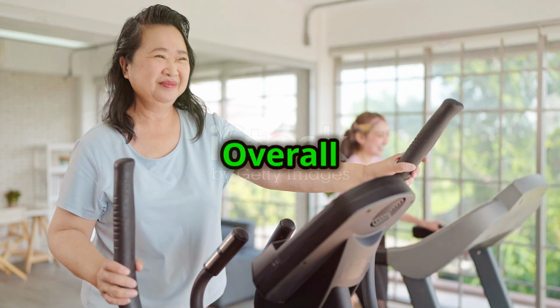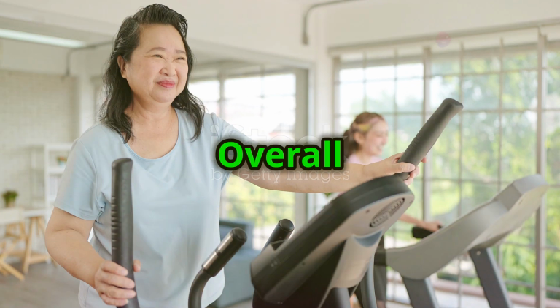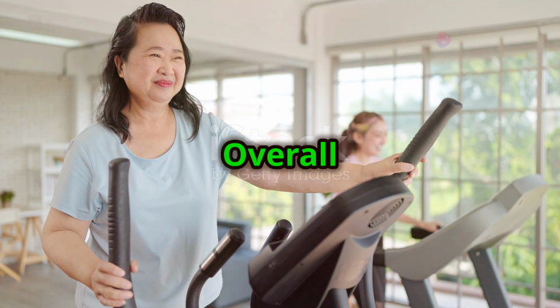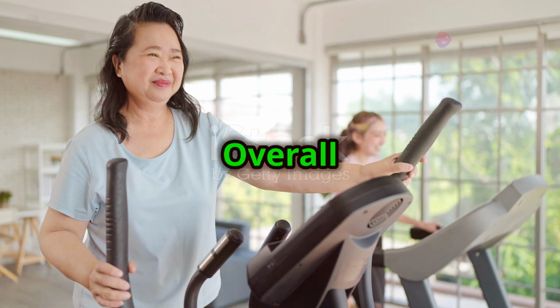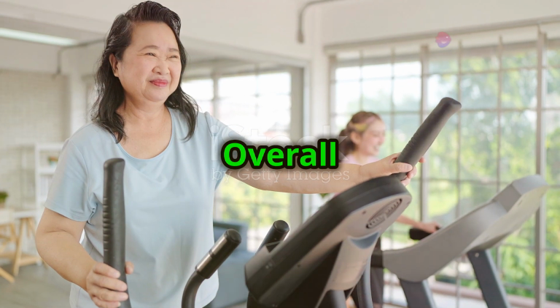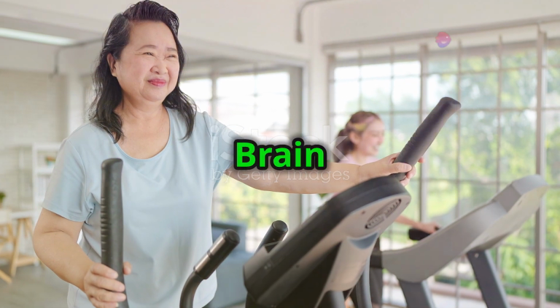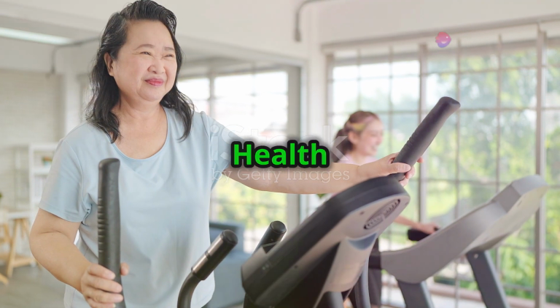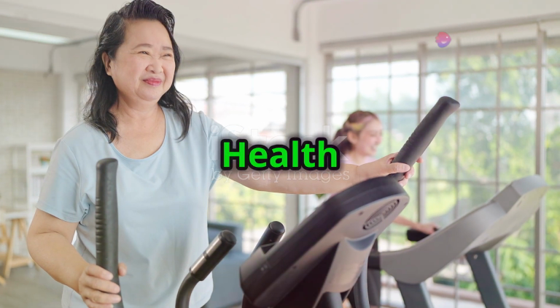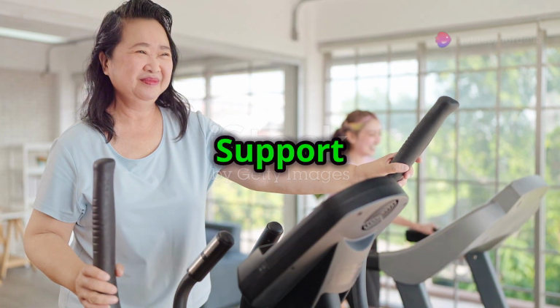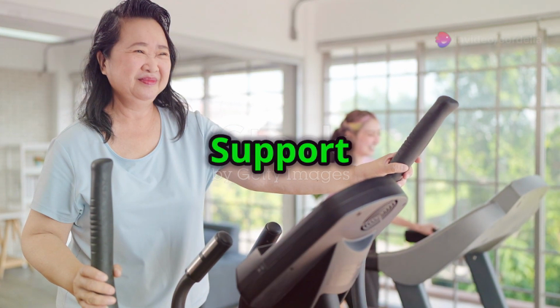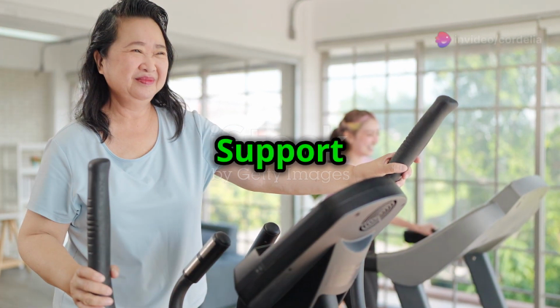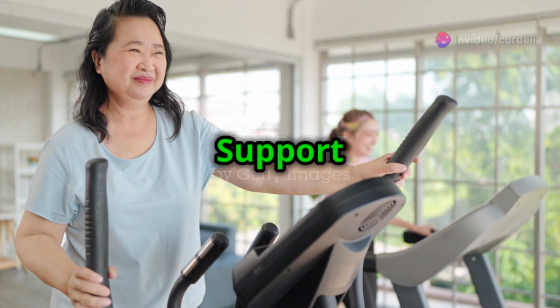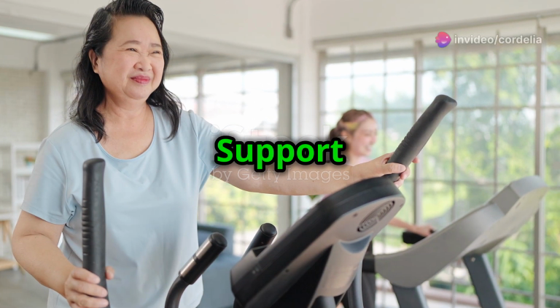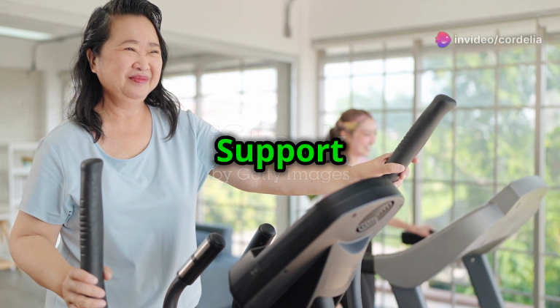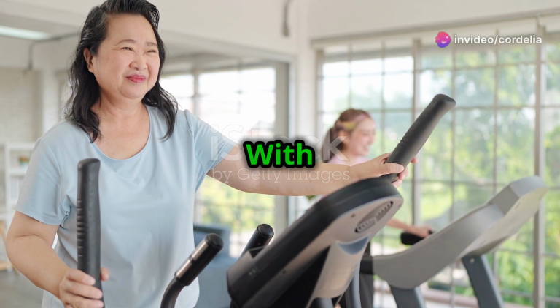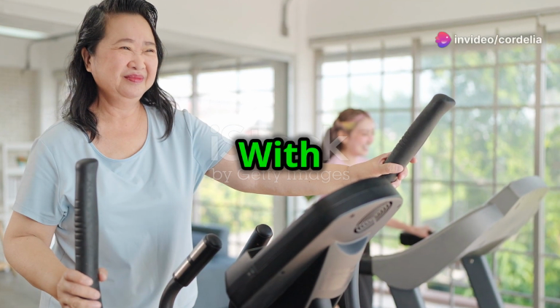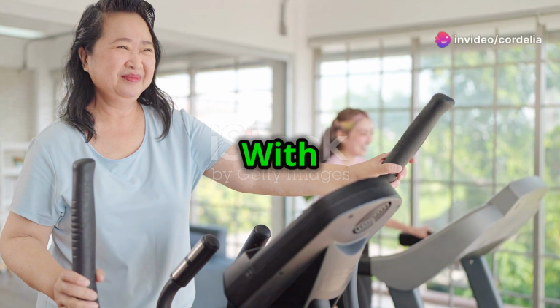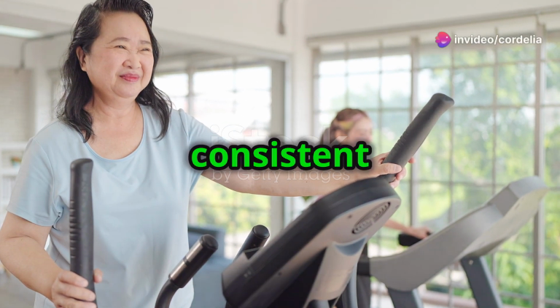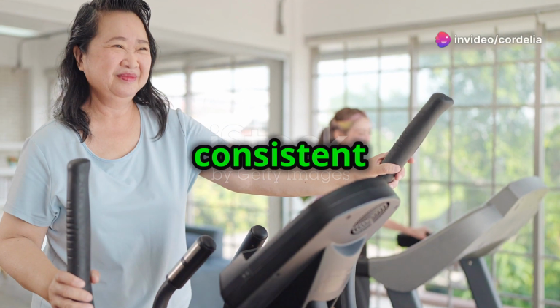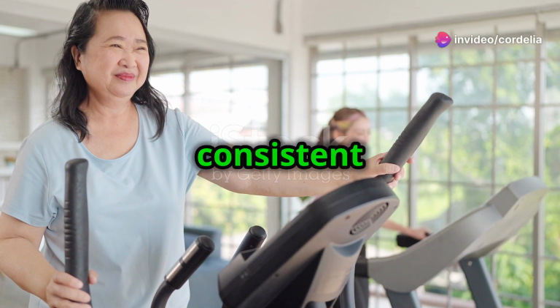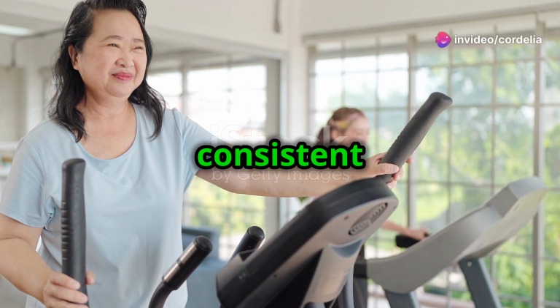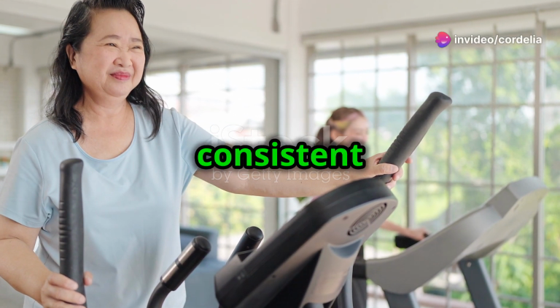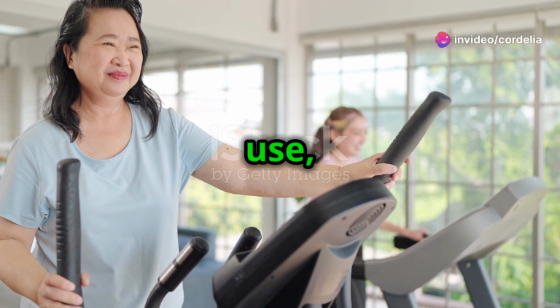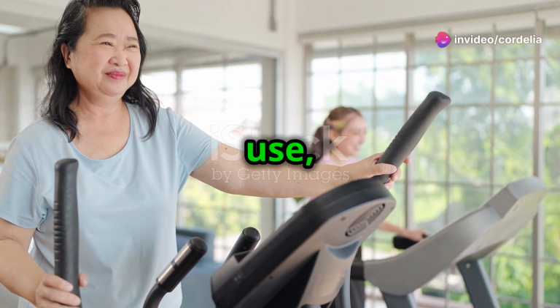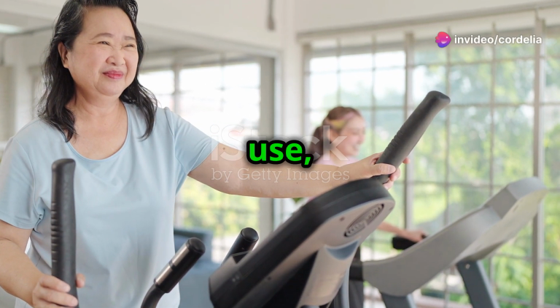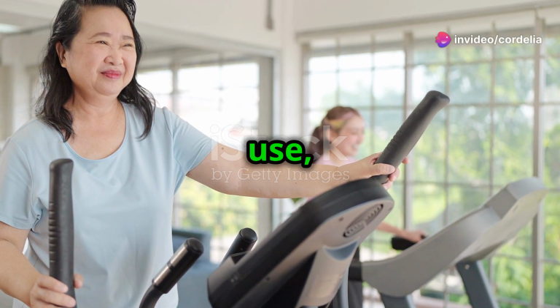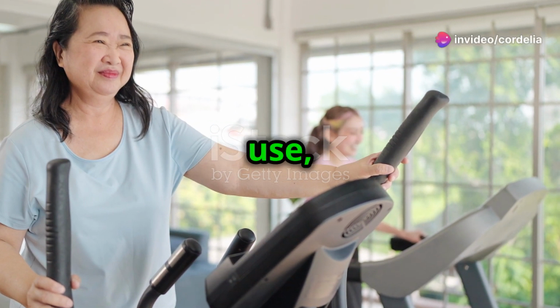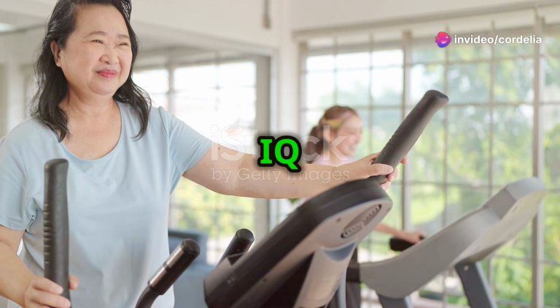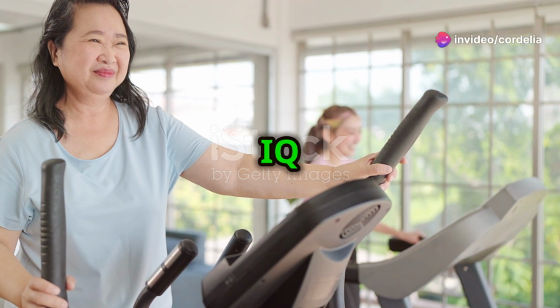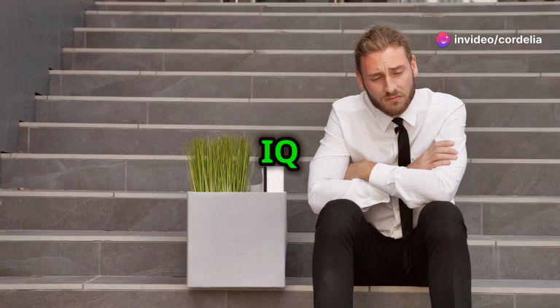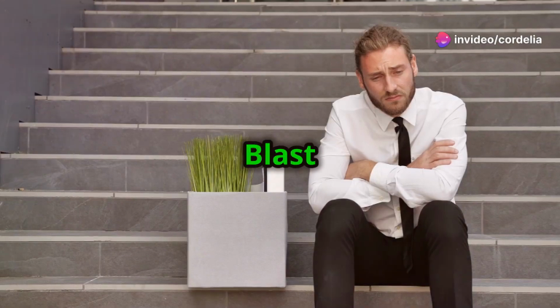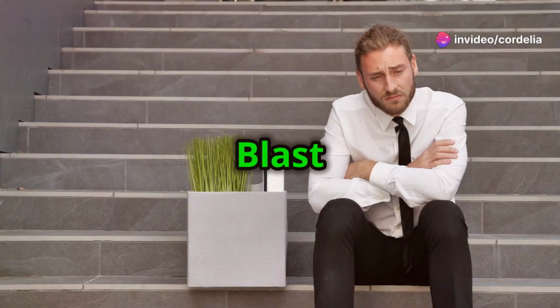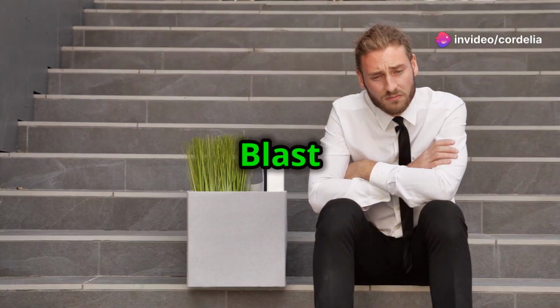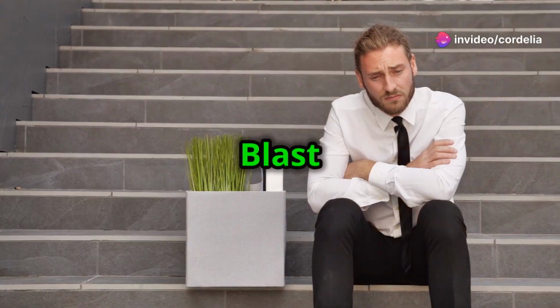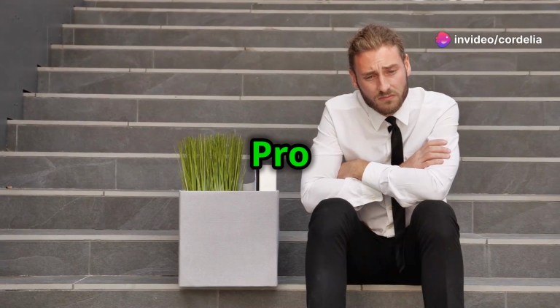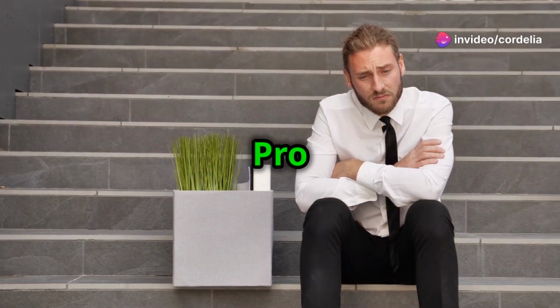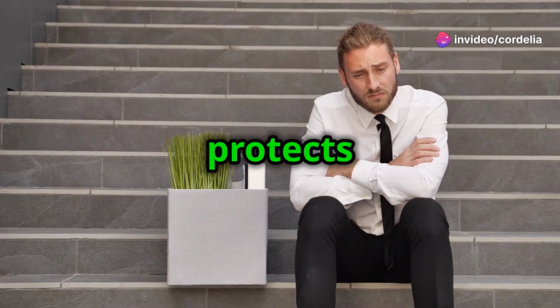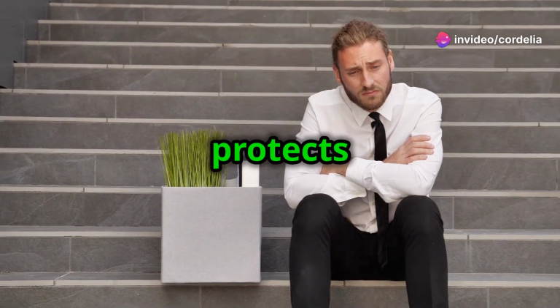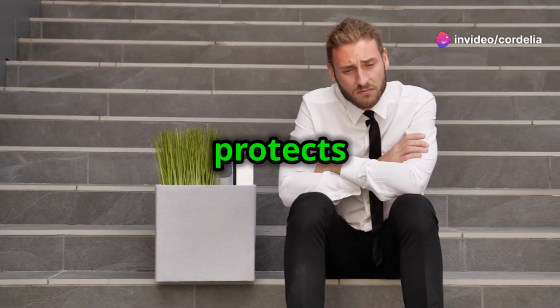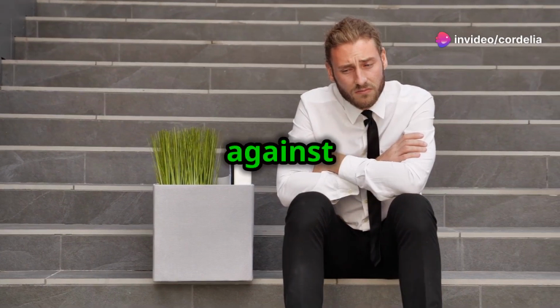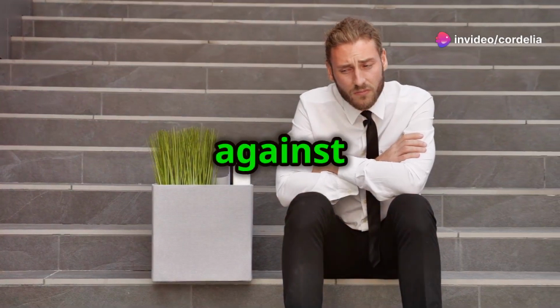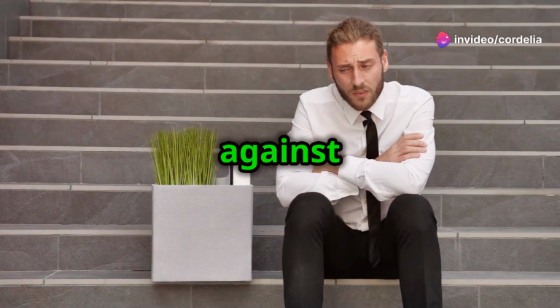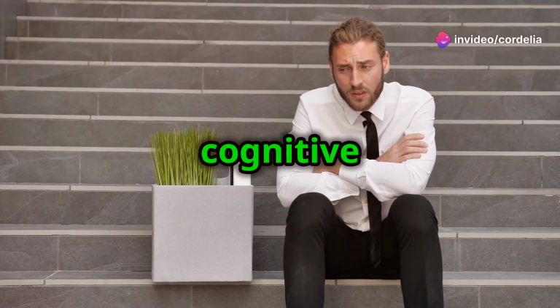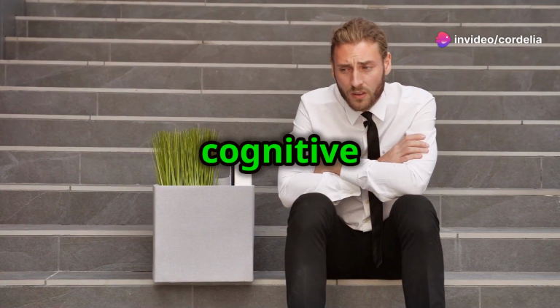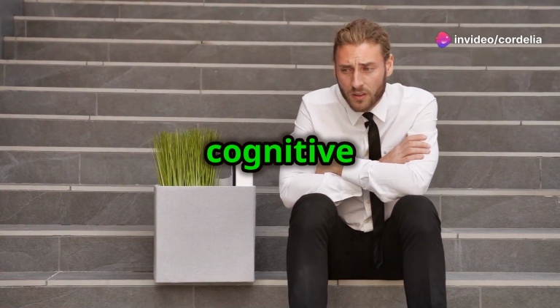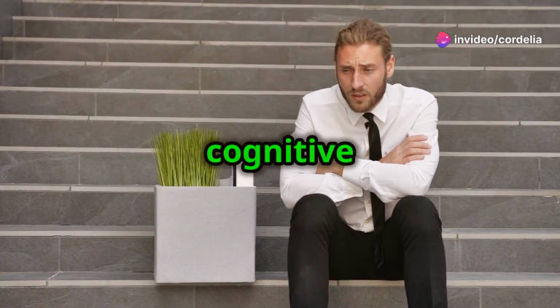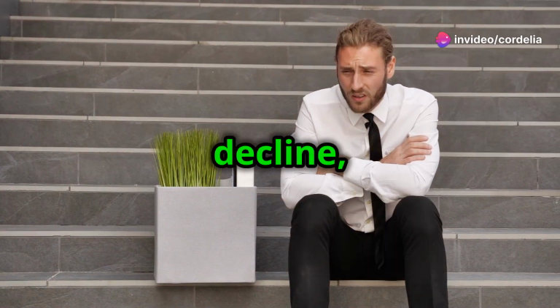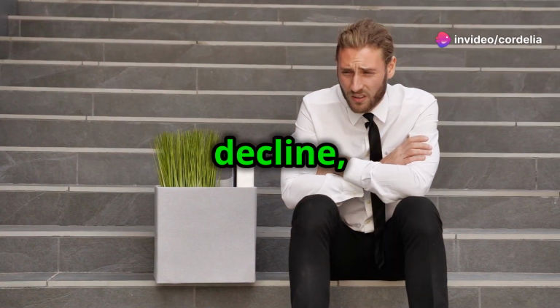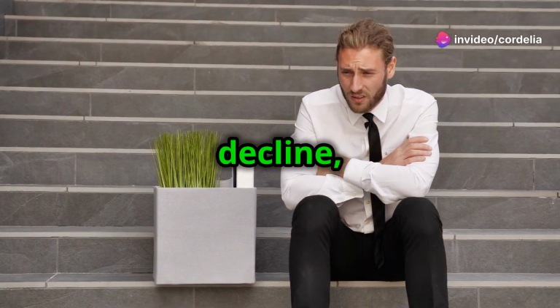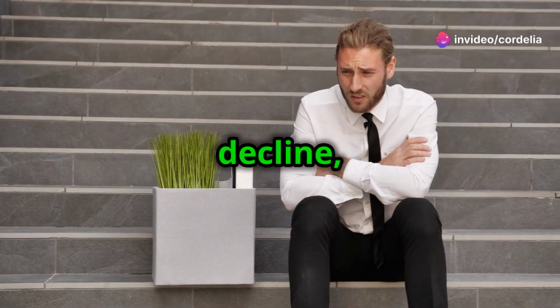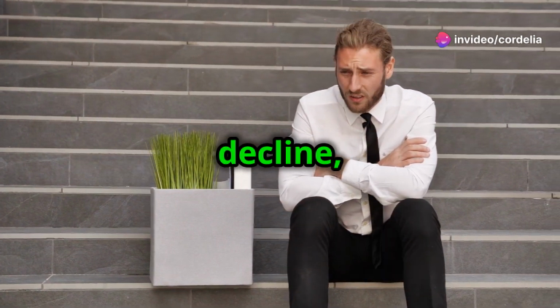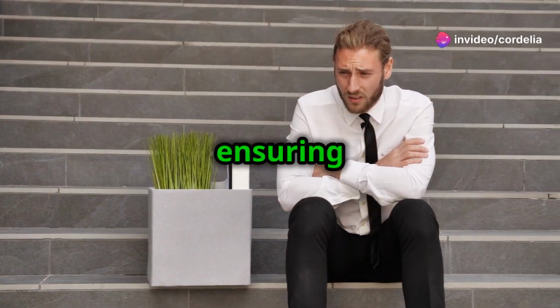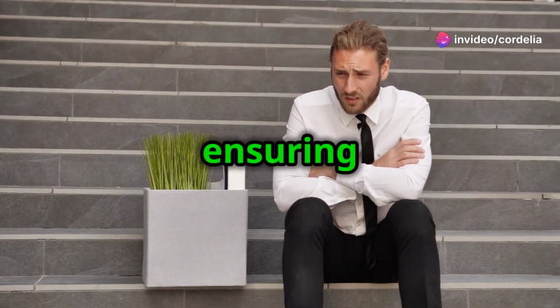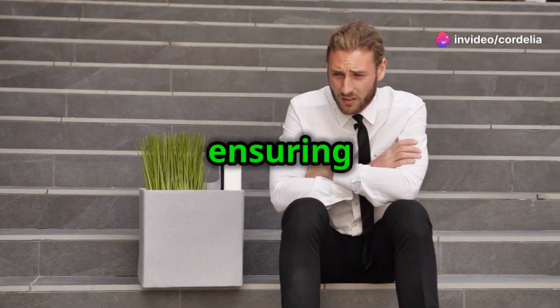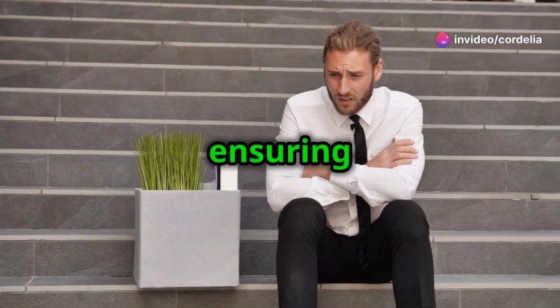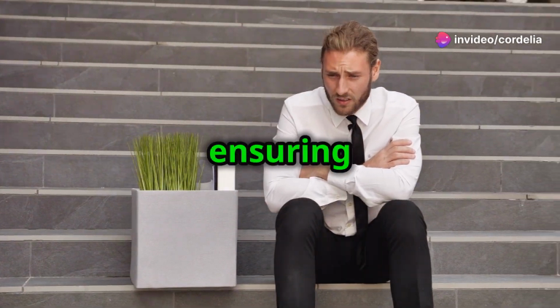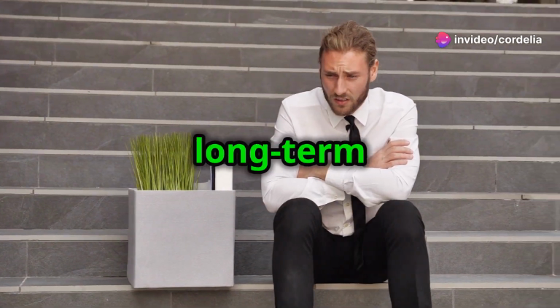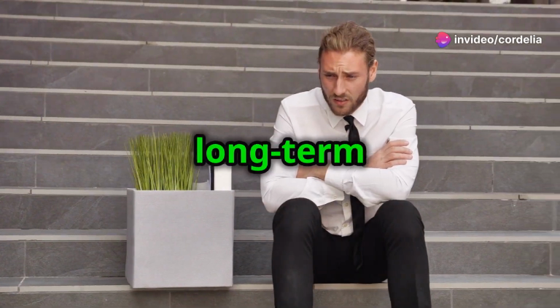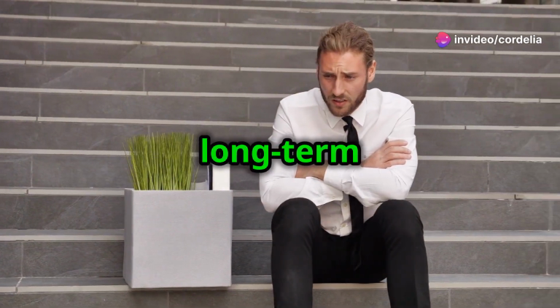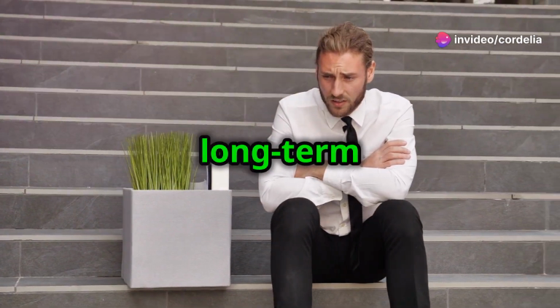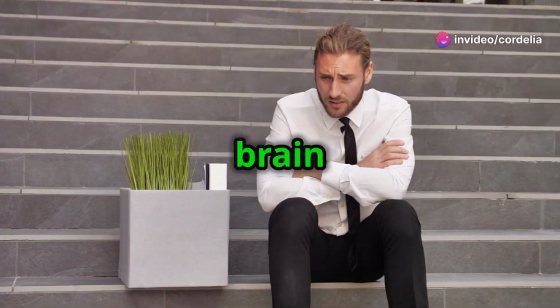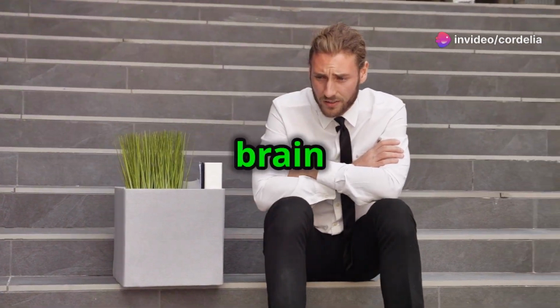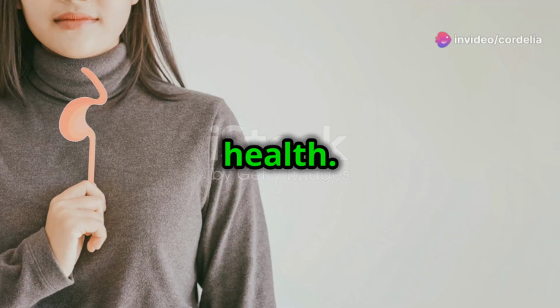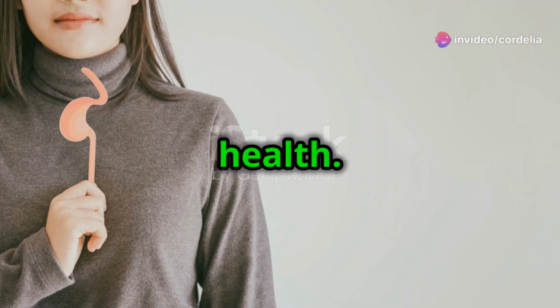Overall brain health support — with consistent use, IQ Blast Pro protects against cognitive decline, ensuring long-term brain health.